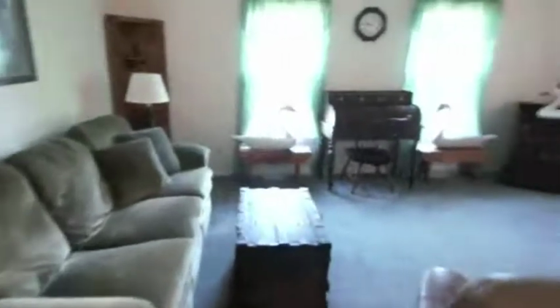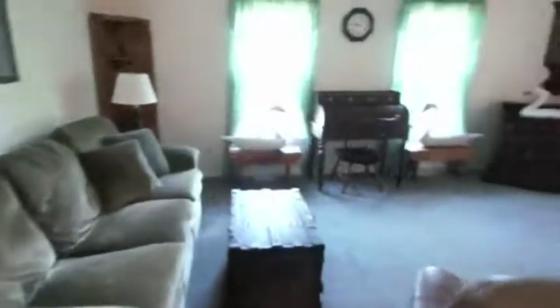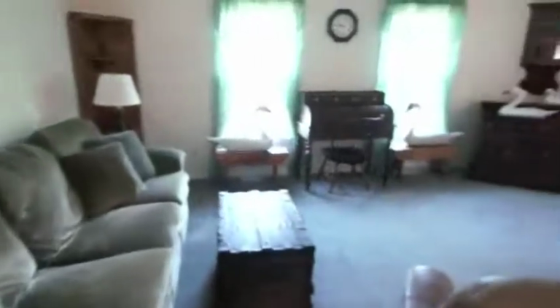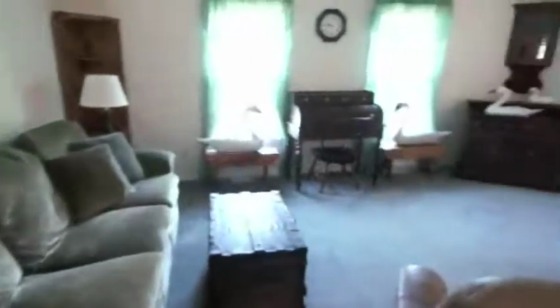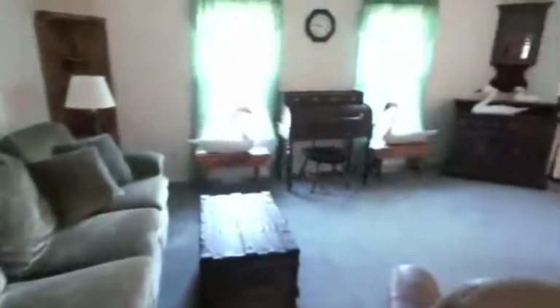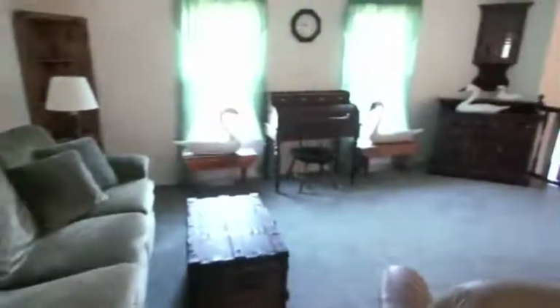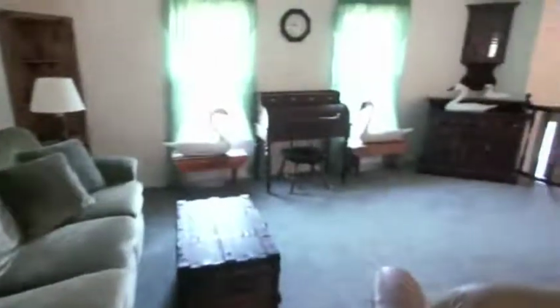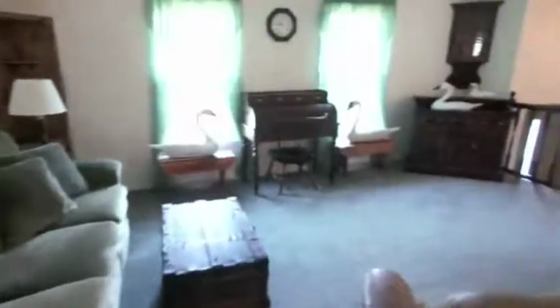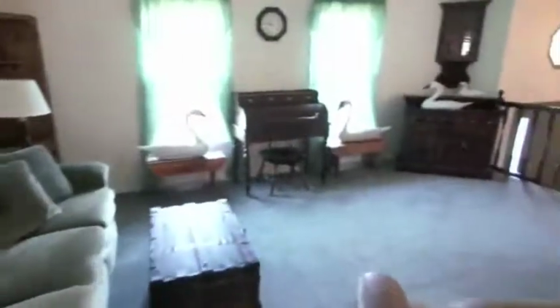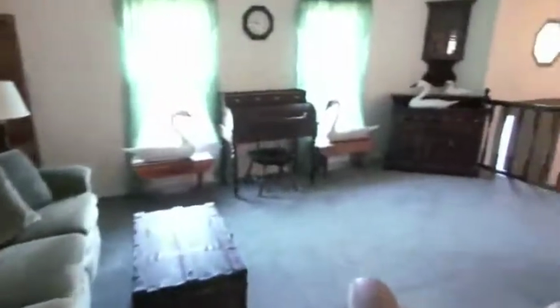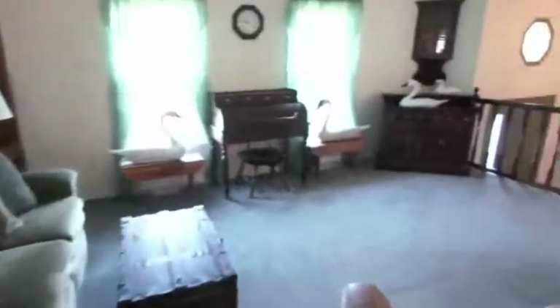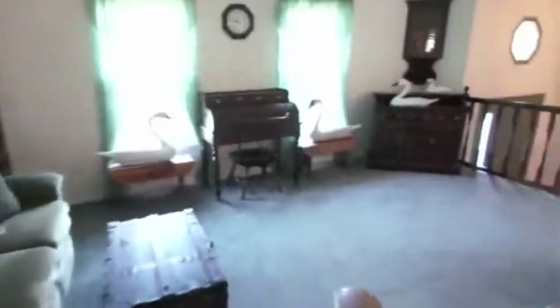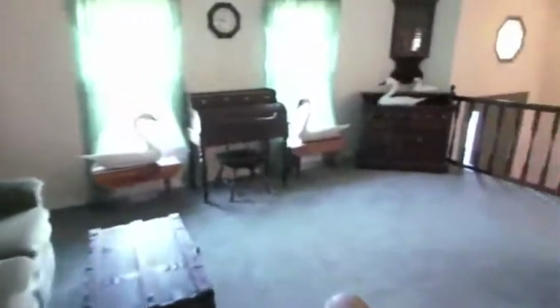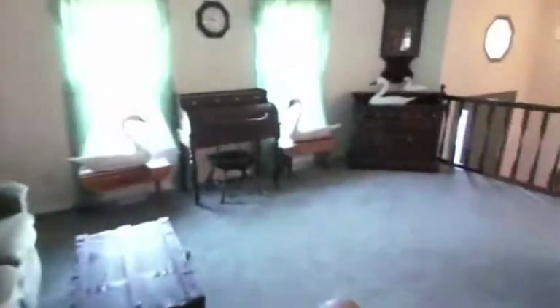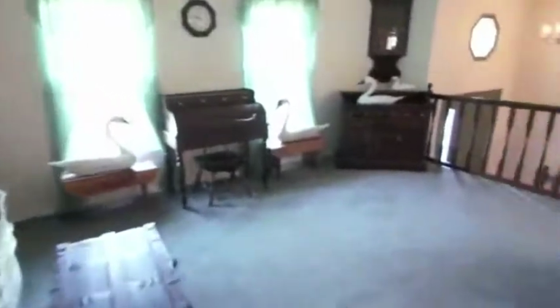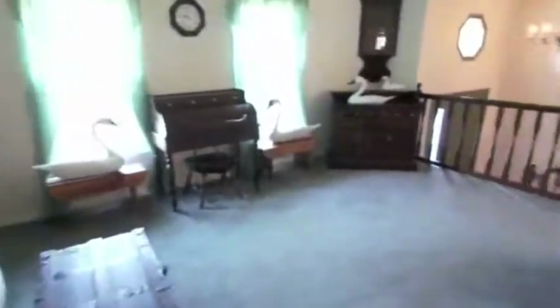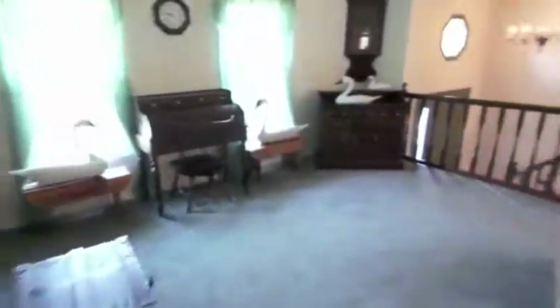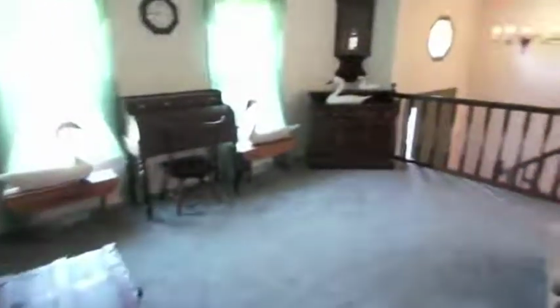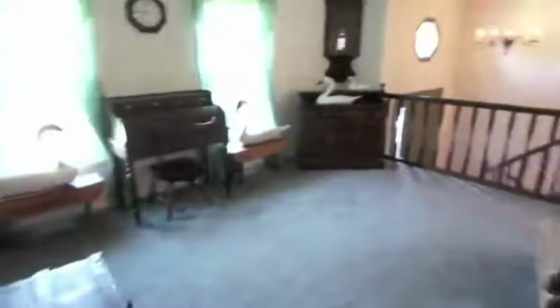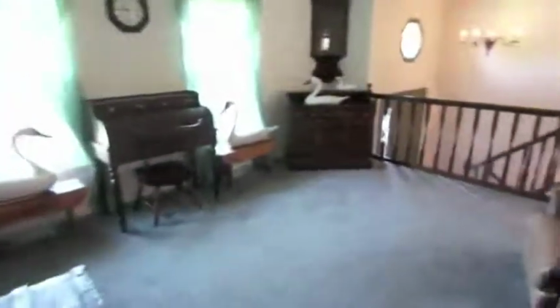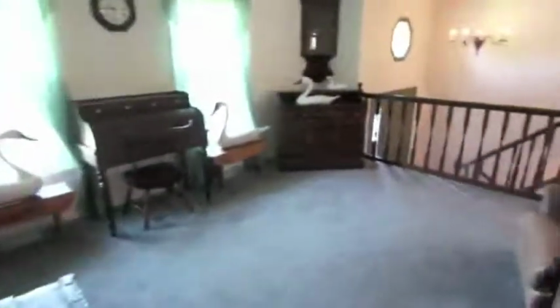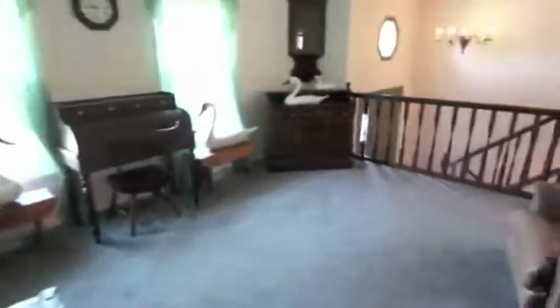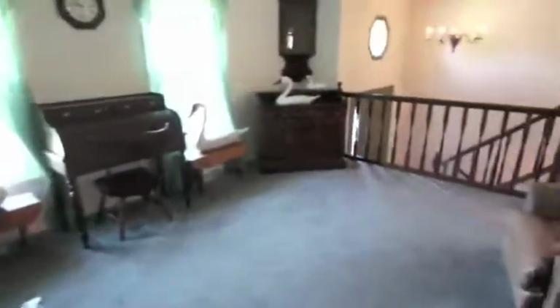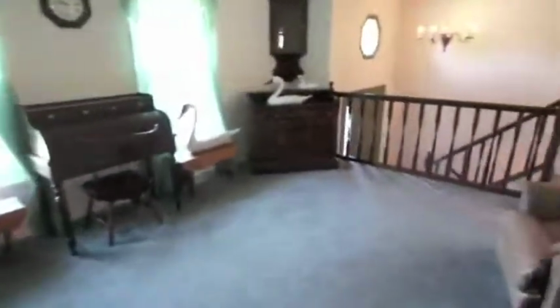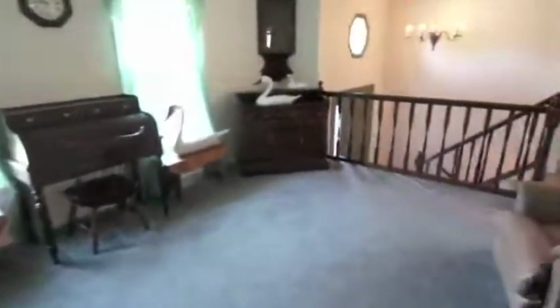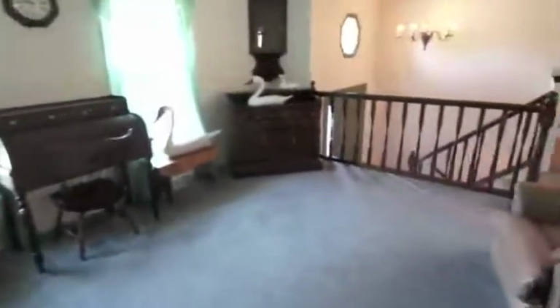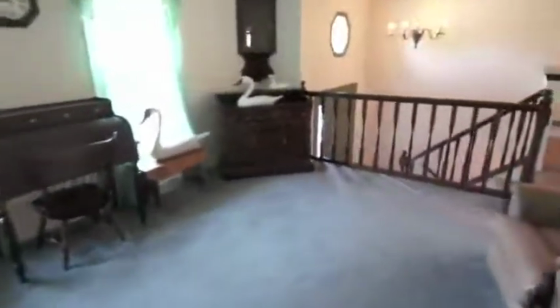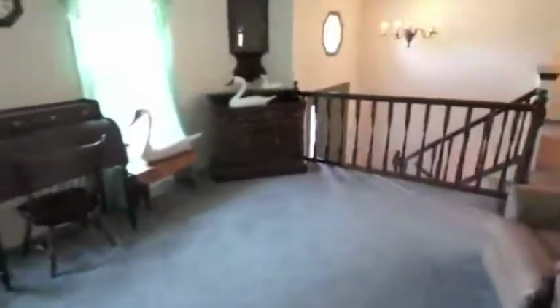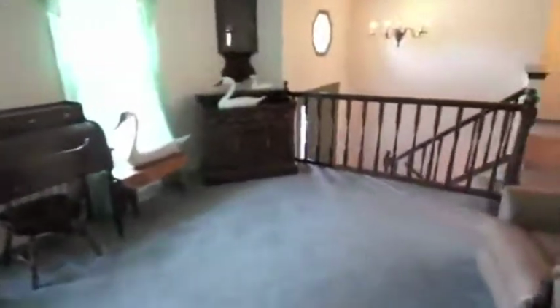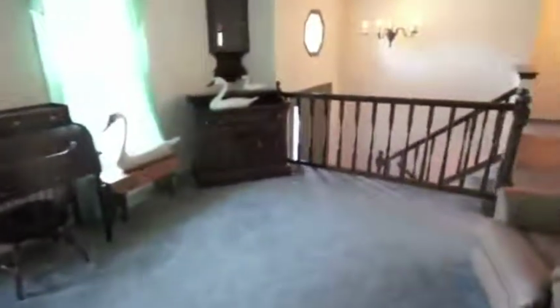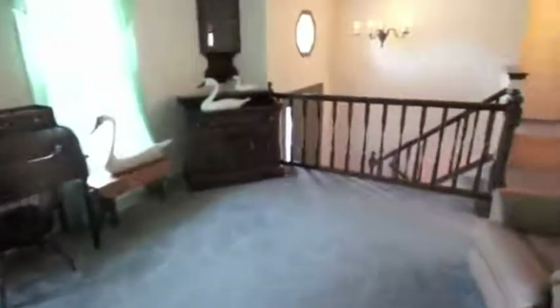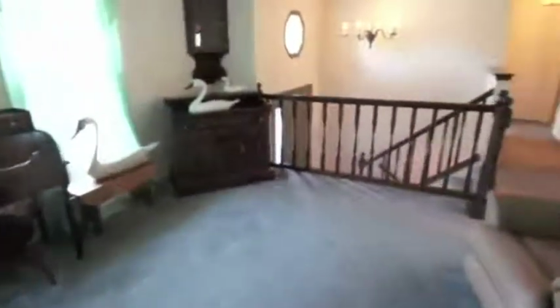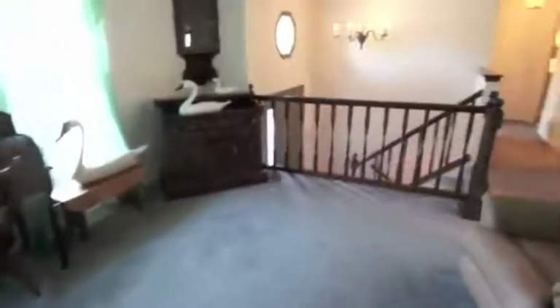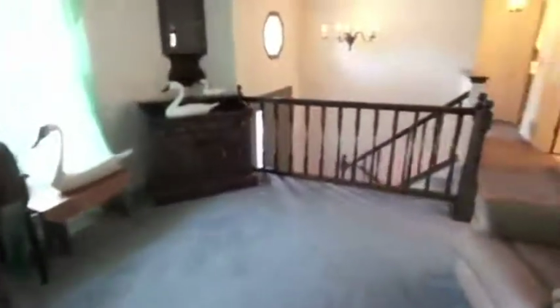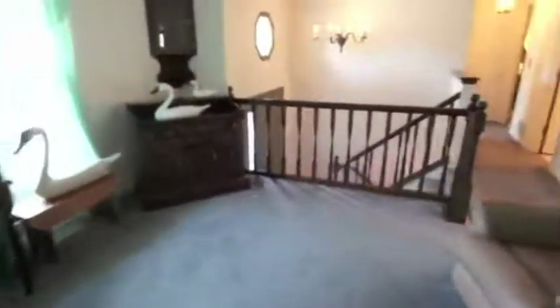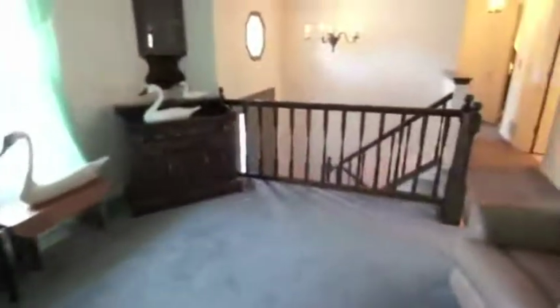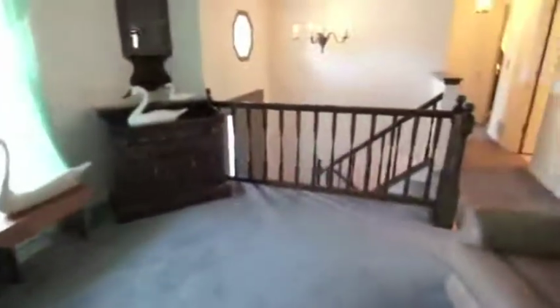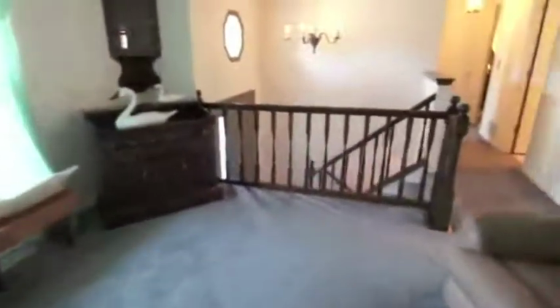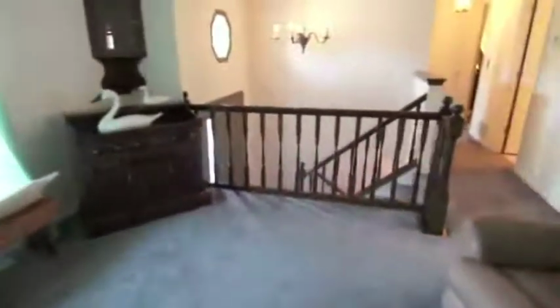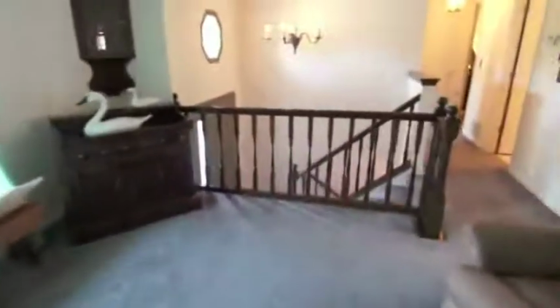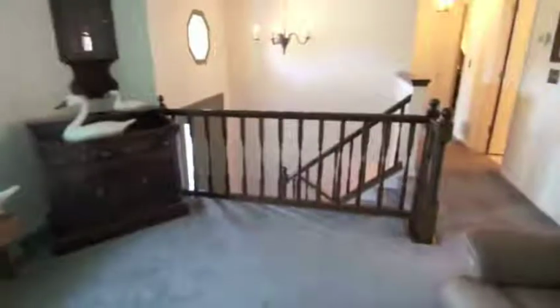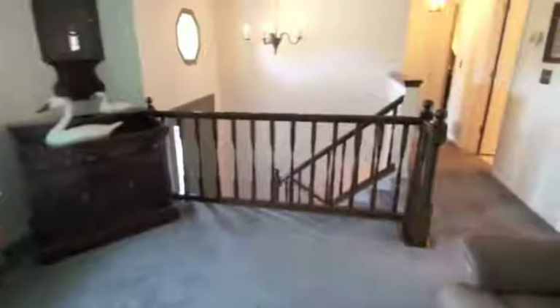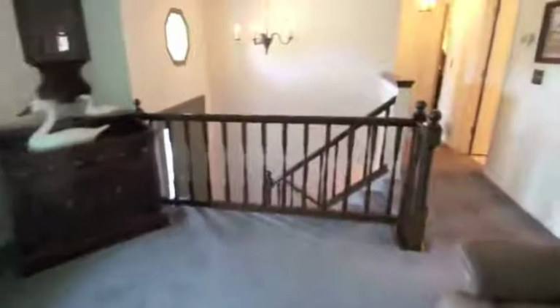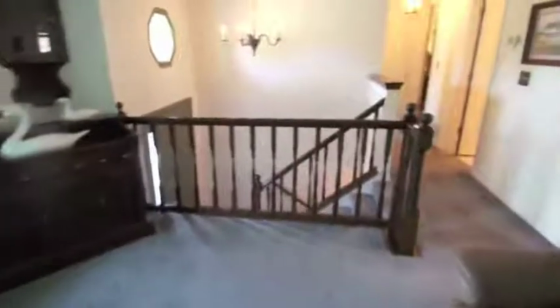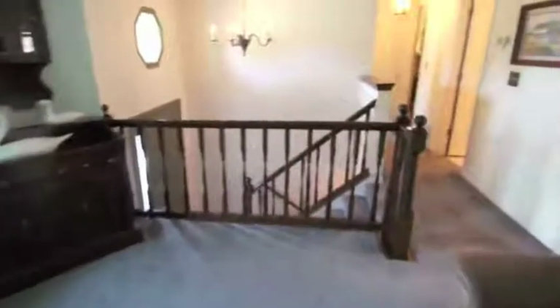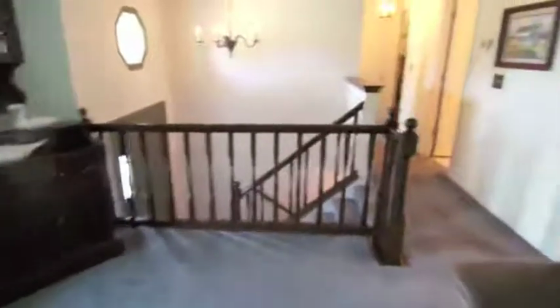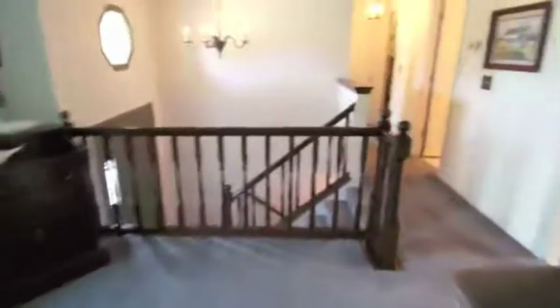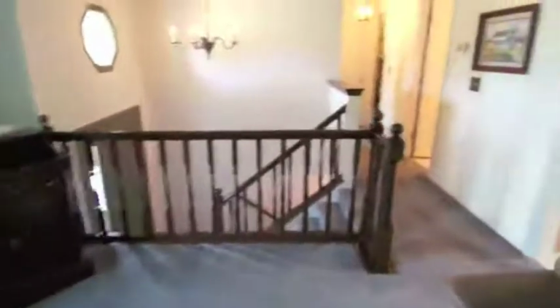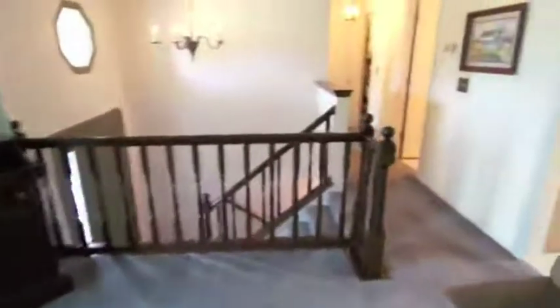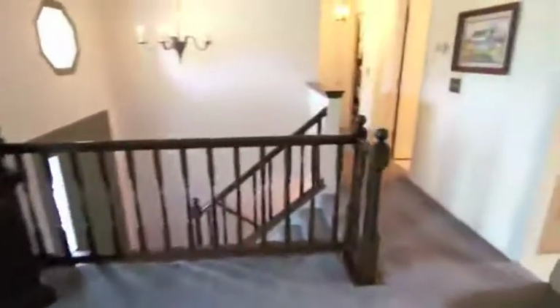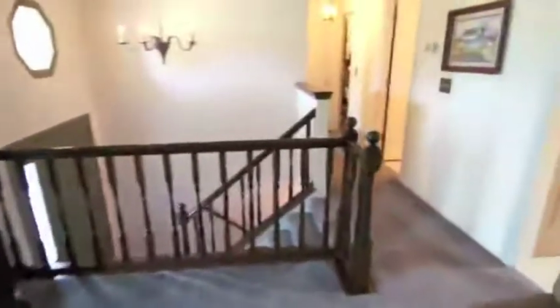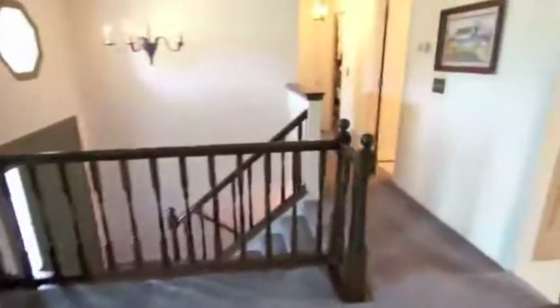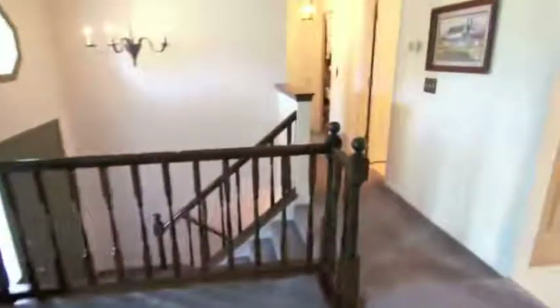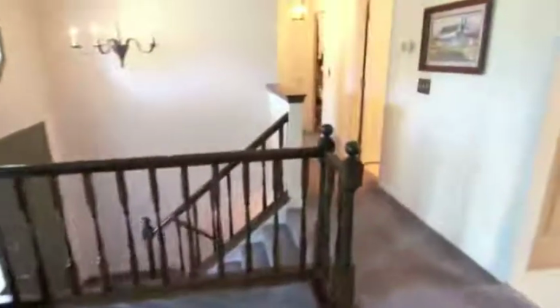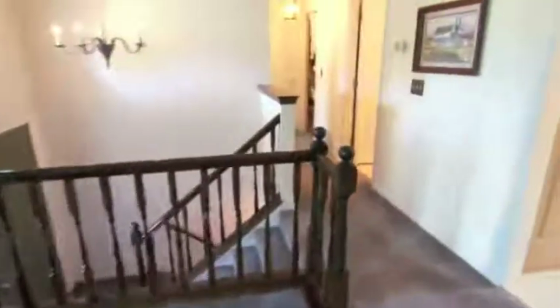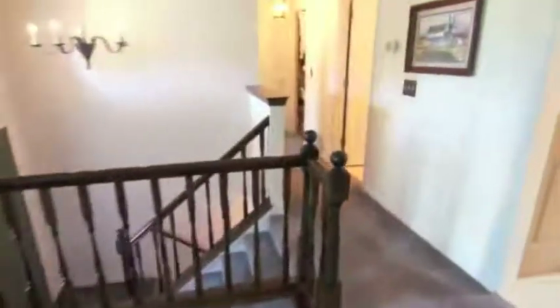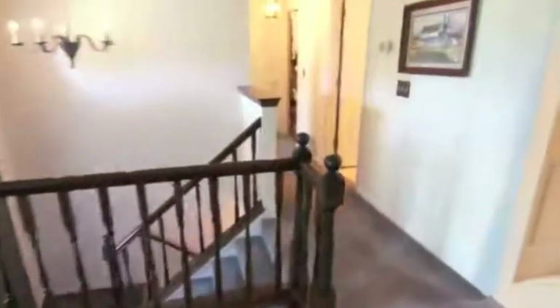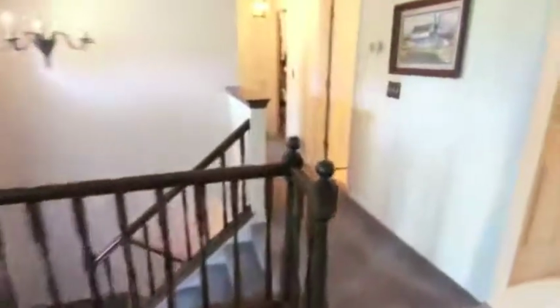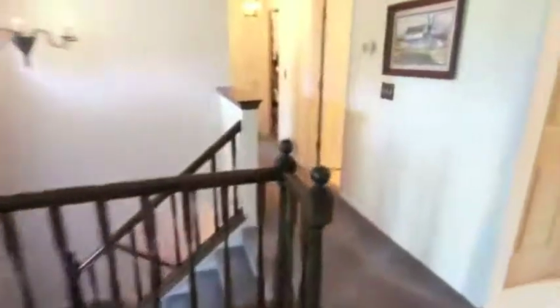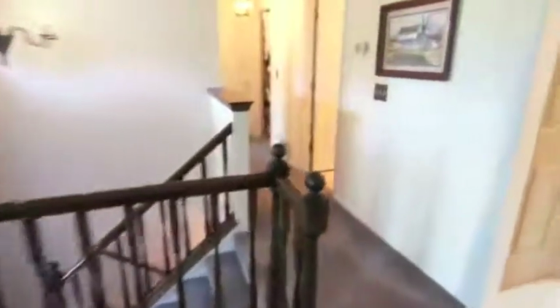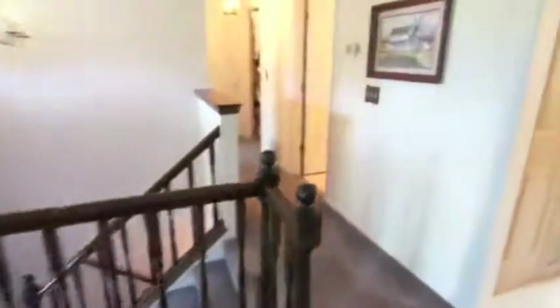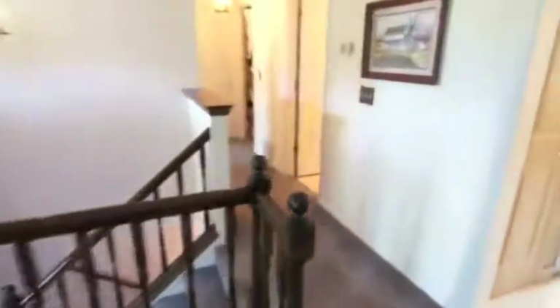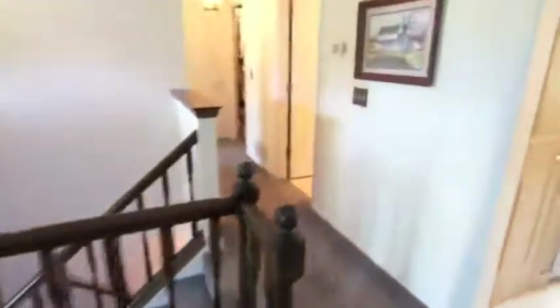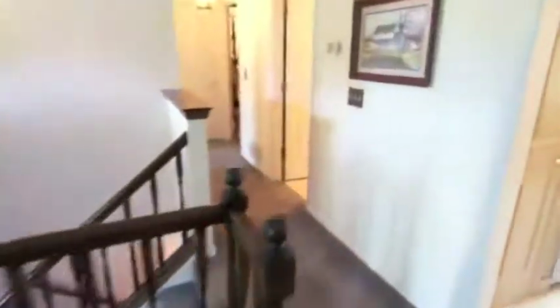Inside you will also find a charming living room, separate dining room with chair rail, wall-to-wall carpeting and neutral decor throughout.